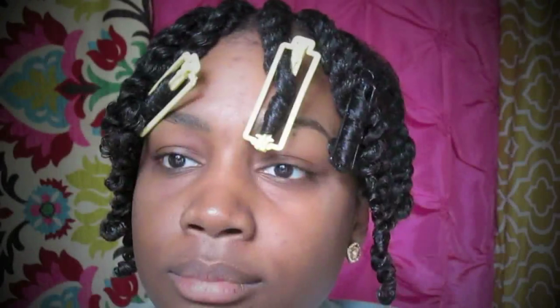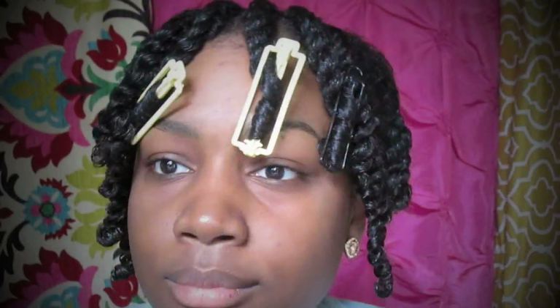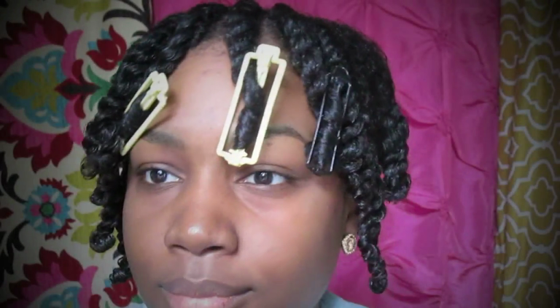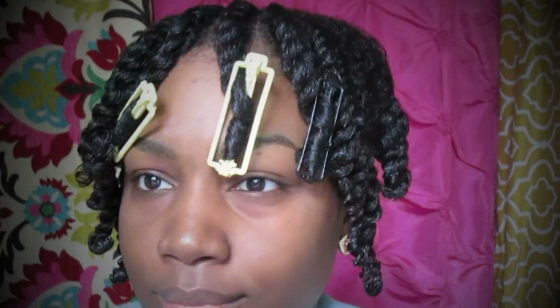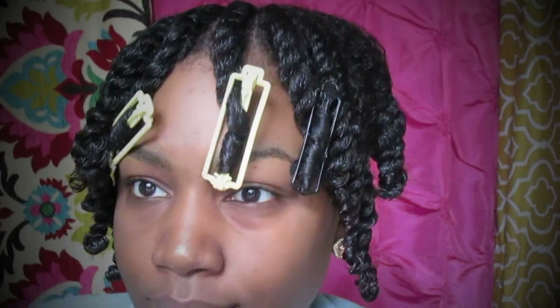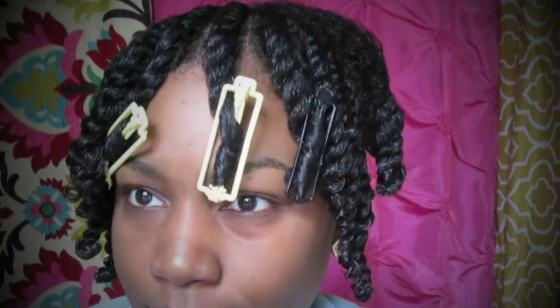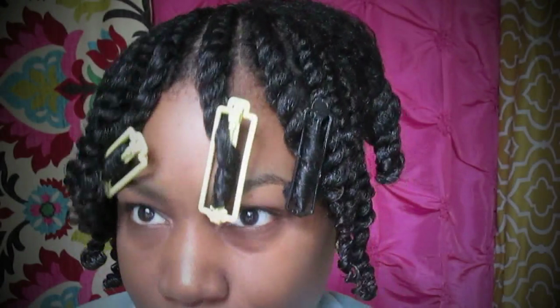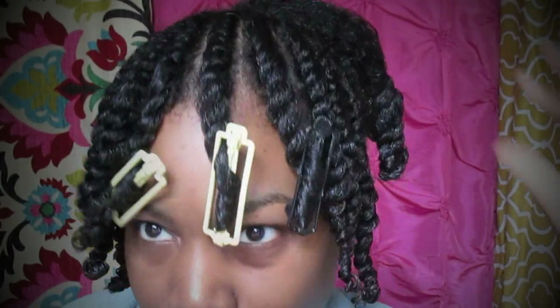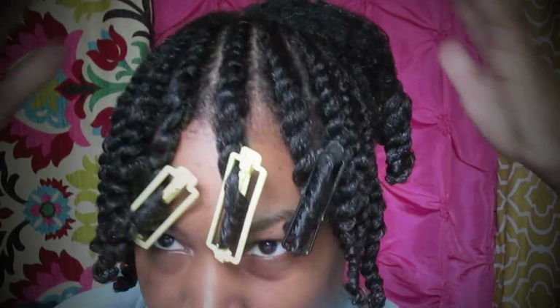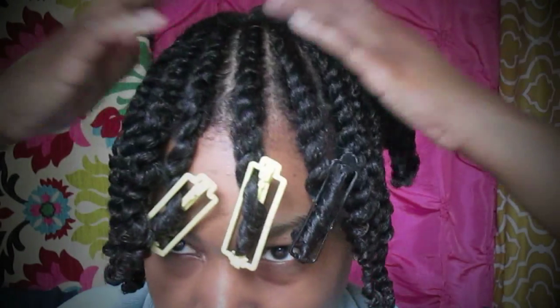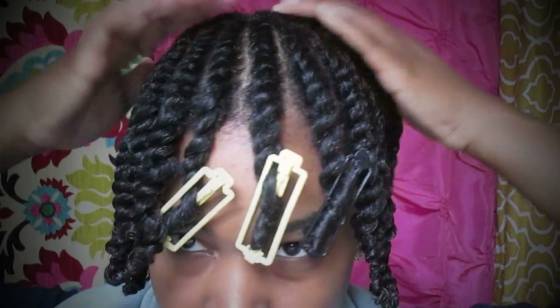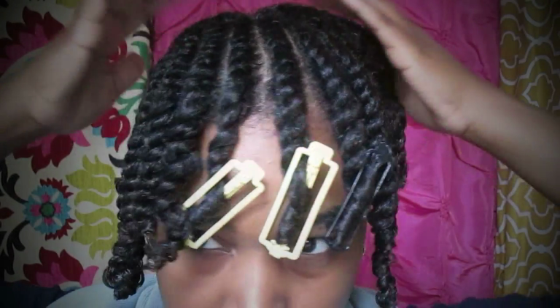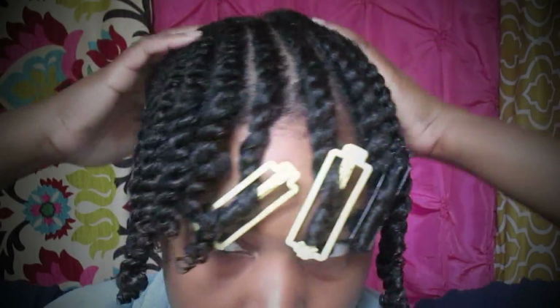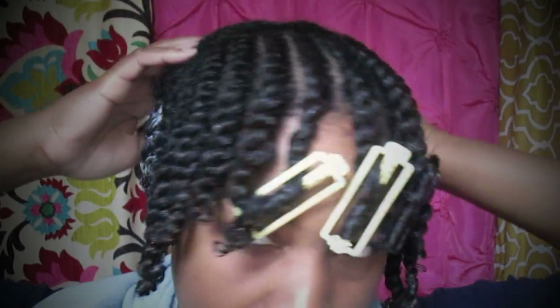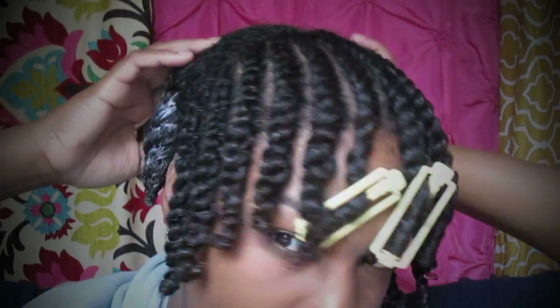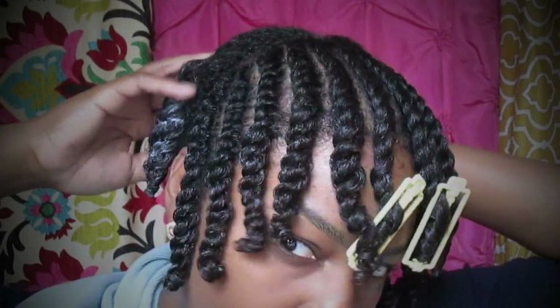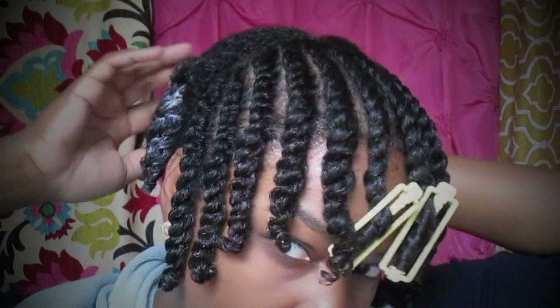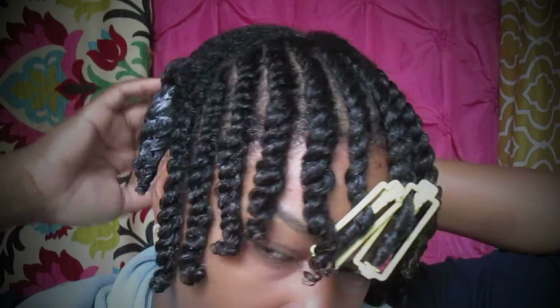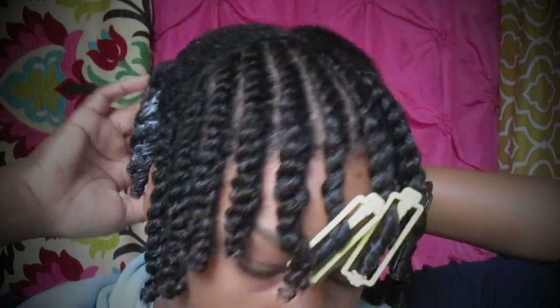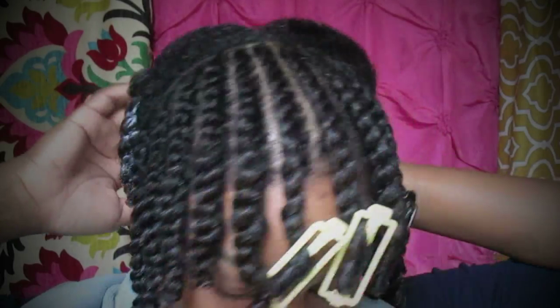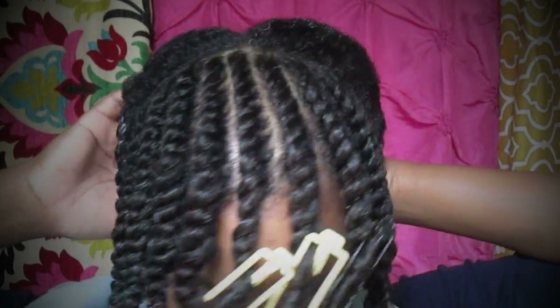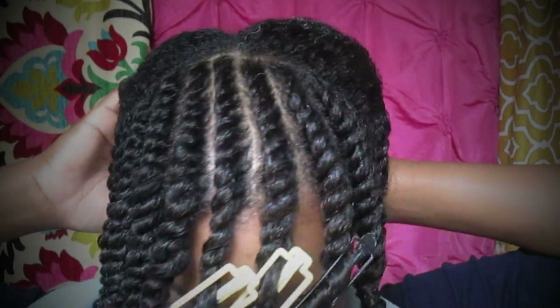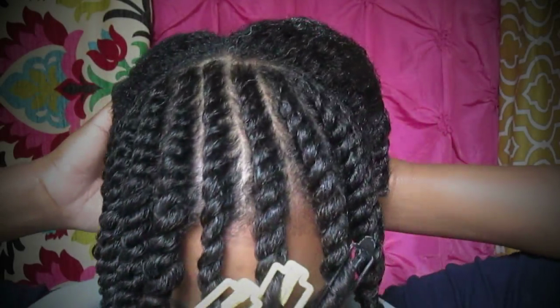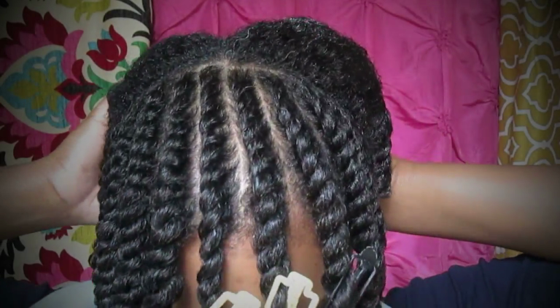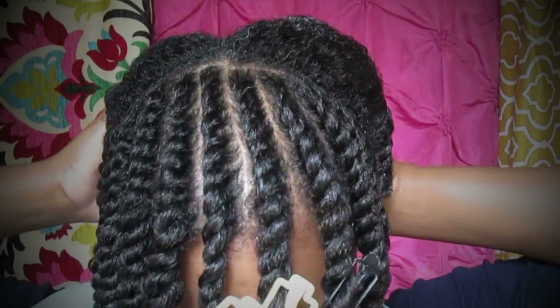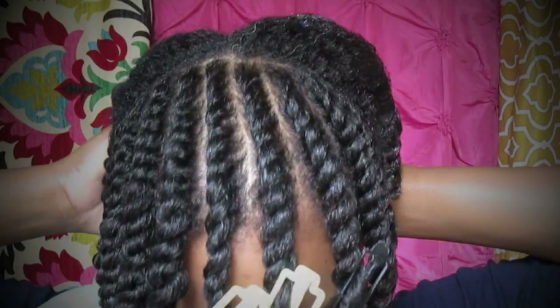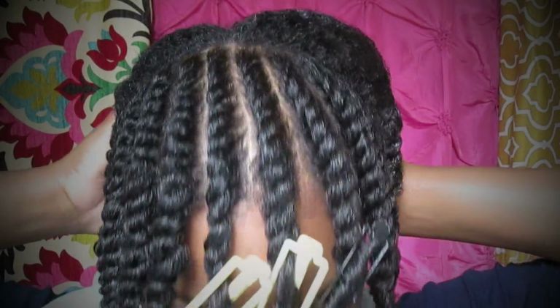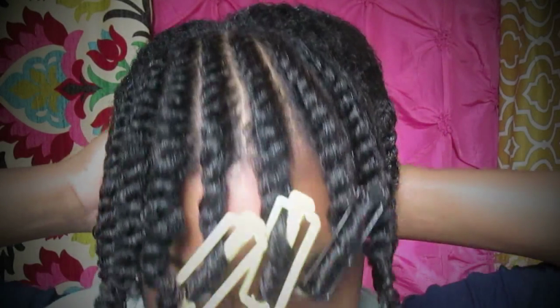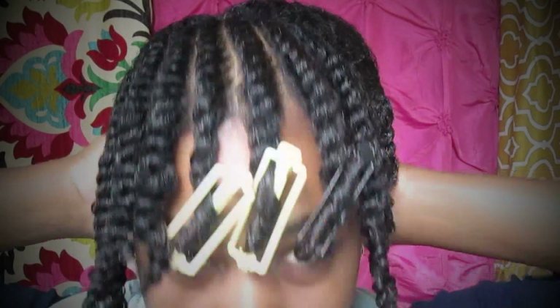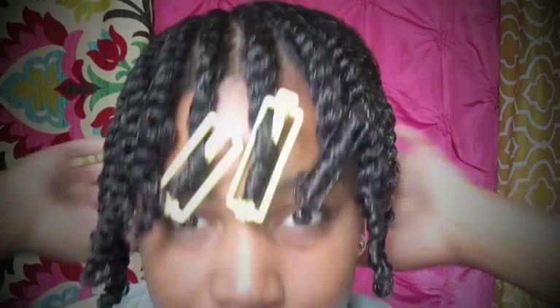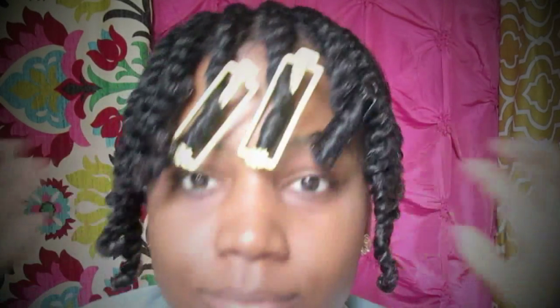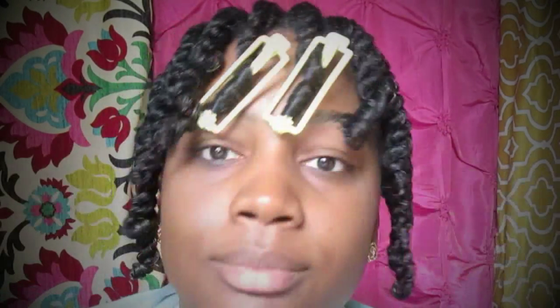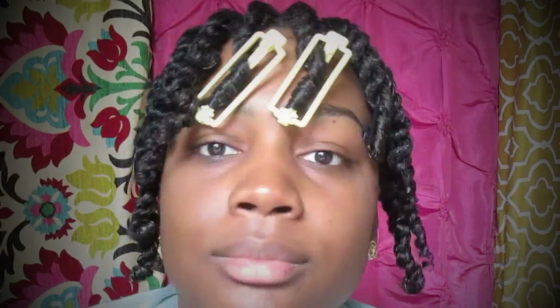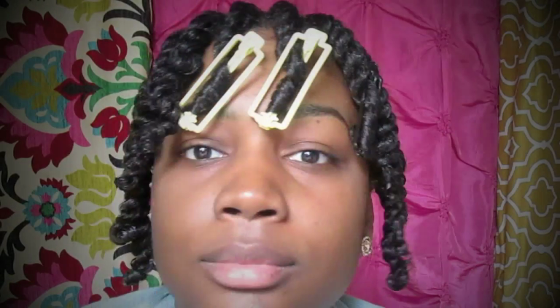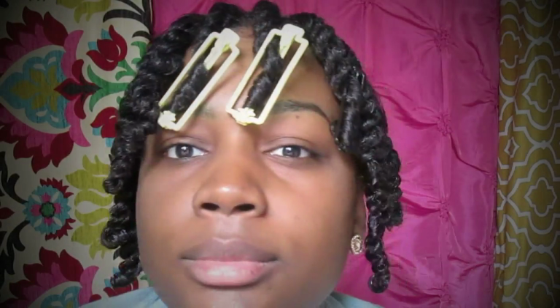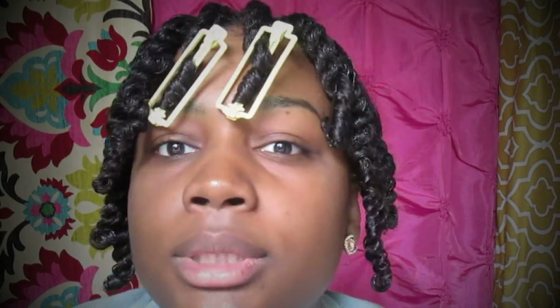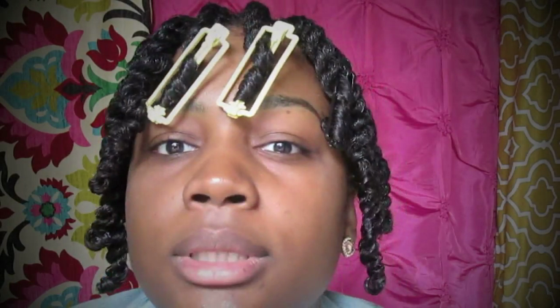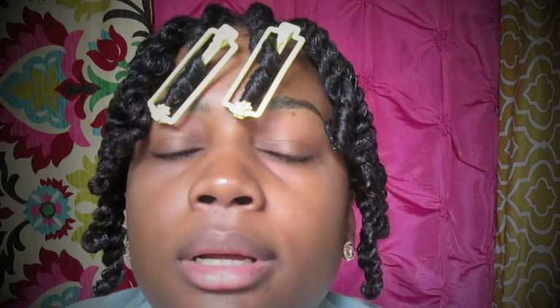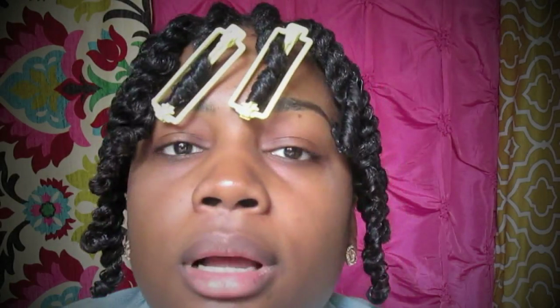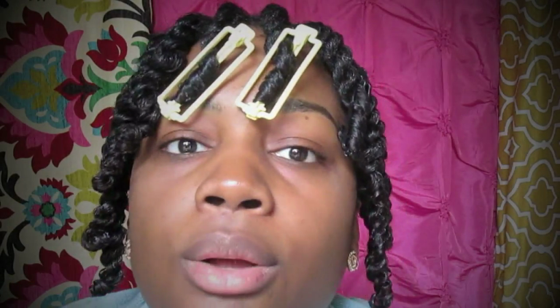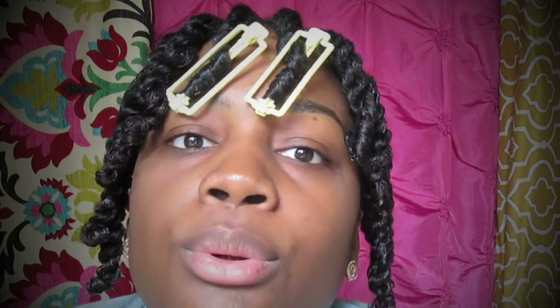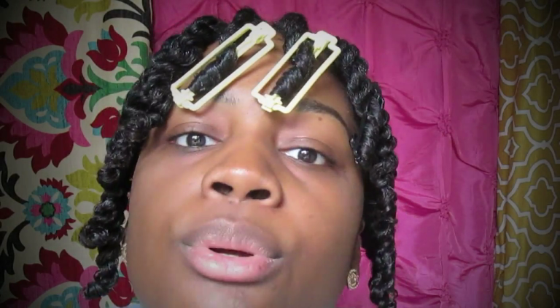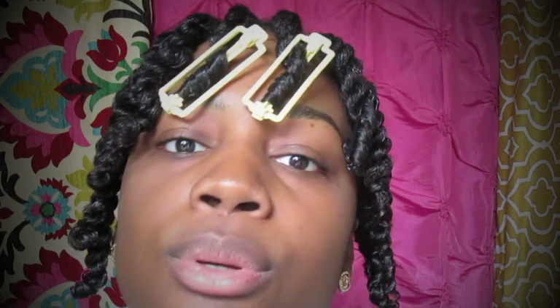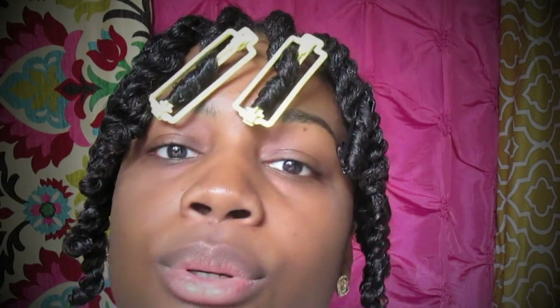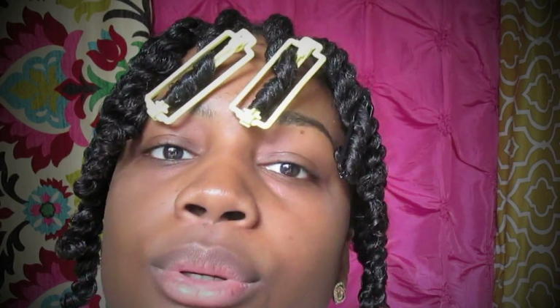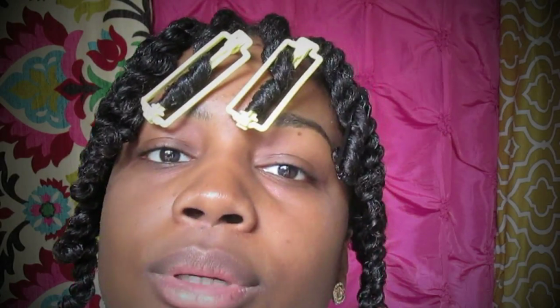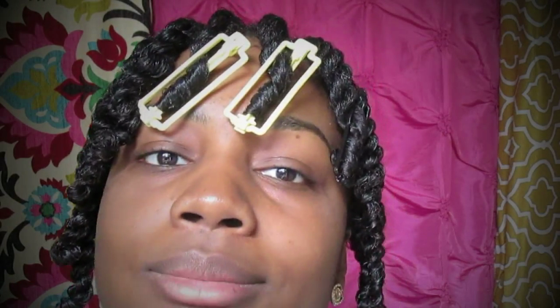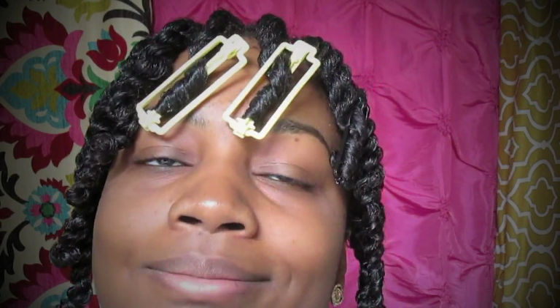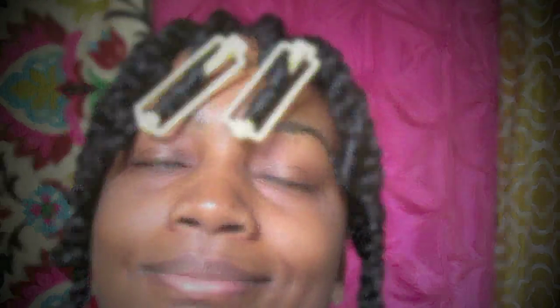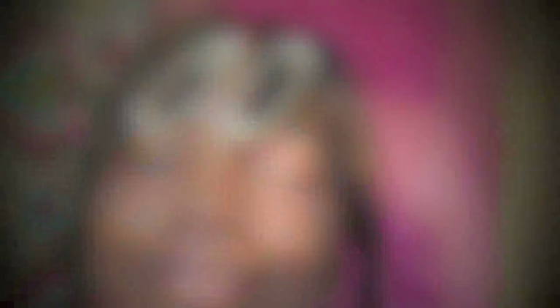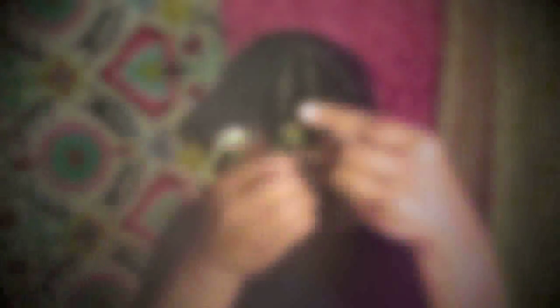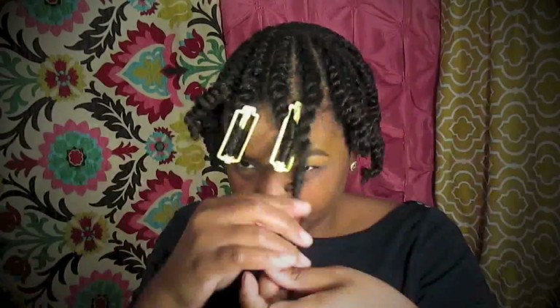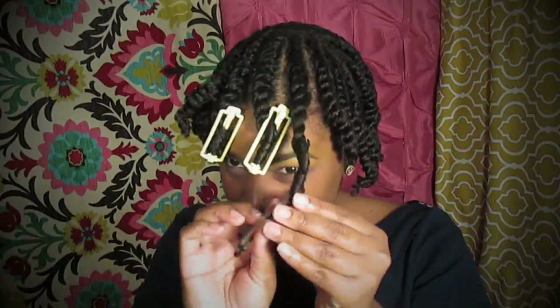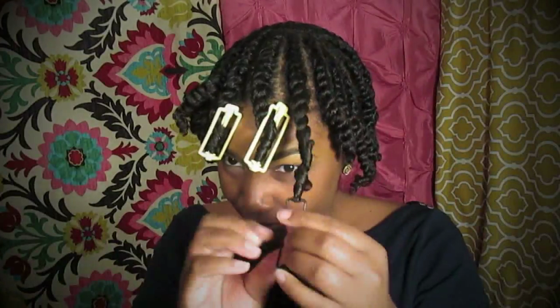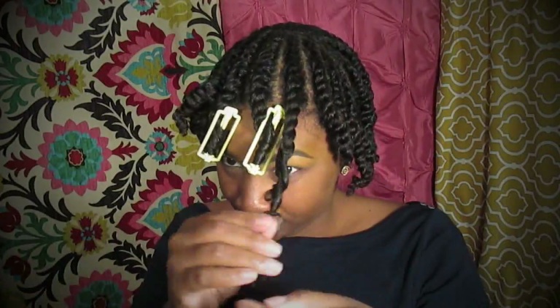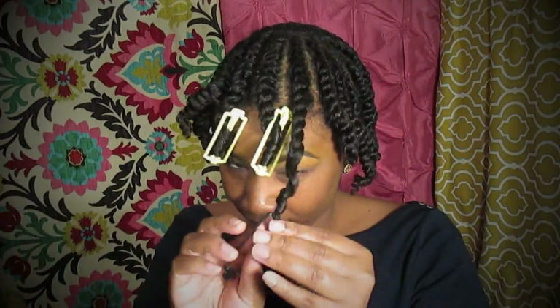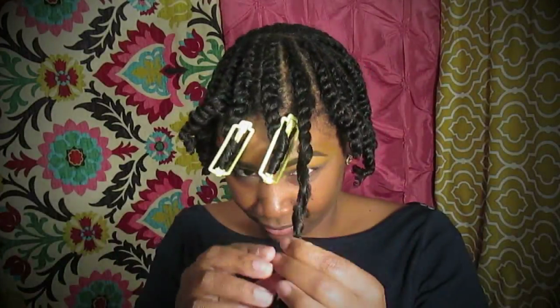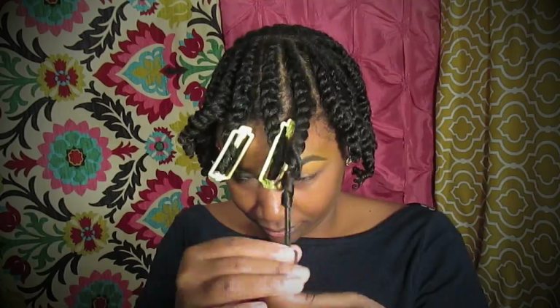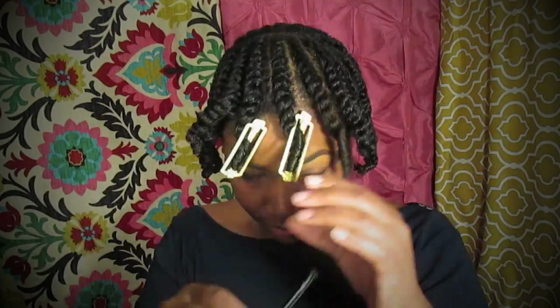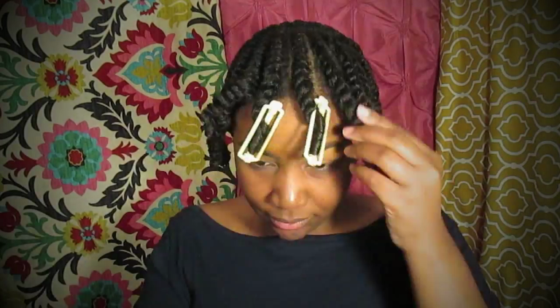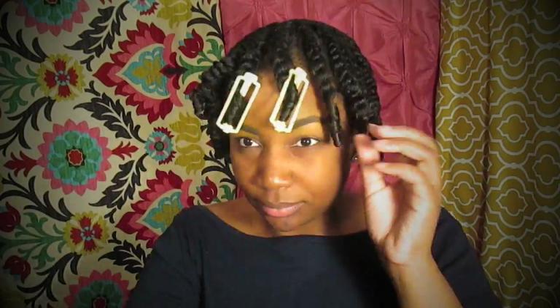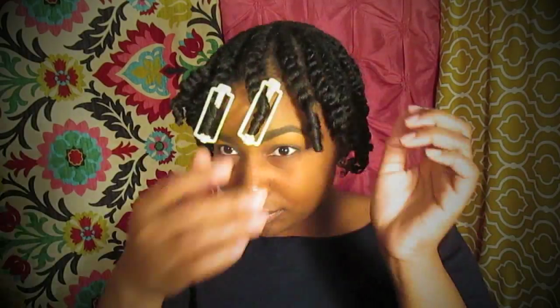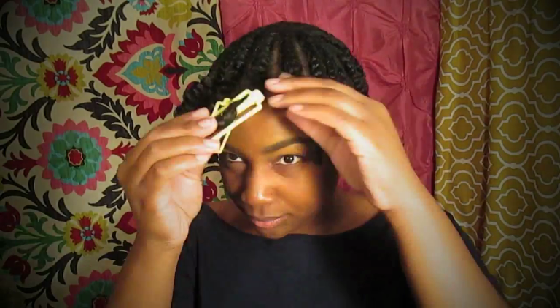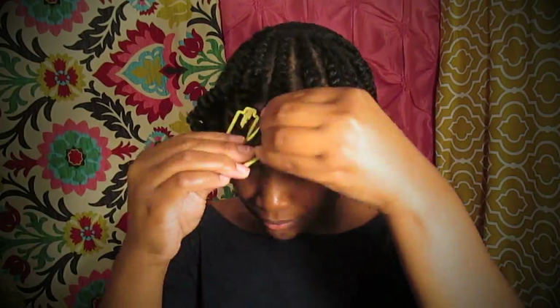Once I finish rolling these up, I'll twist the remainder of my hair down in the back and come back with it dry.